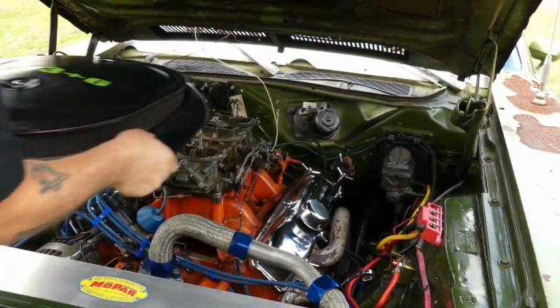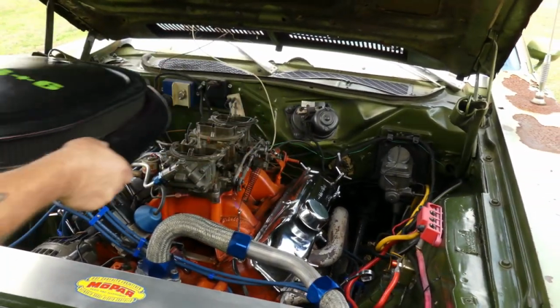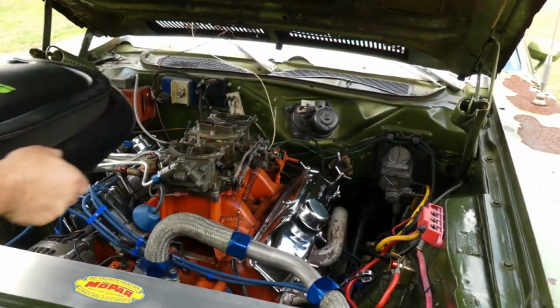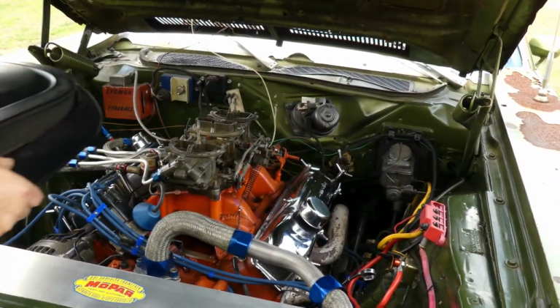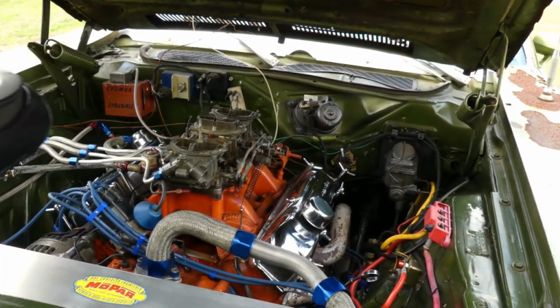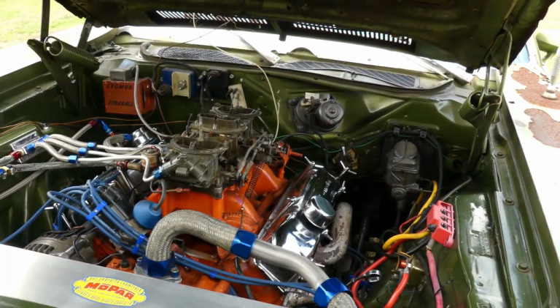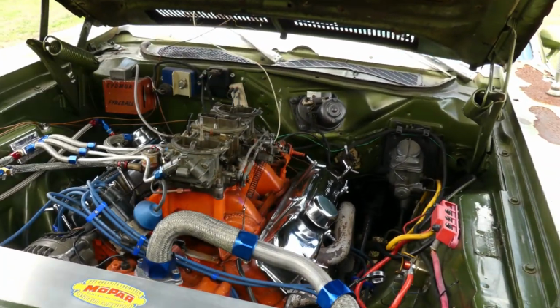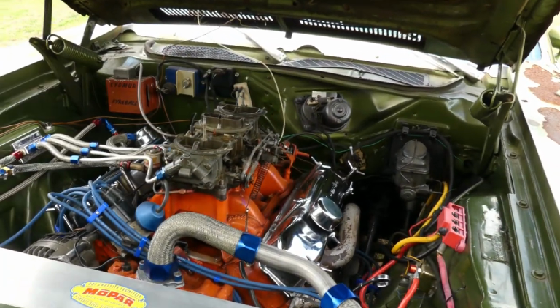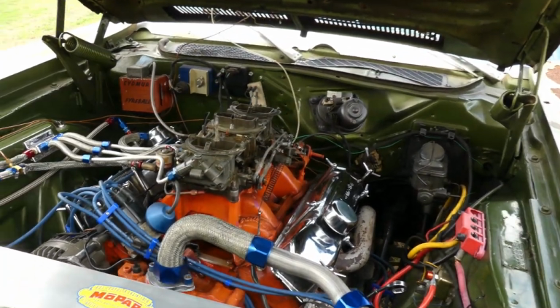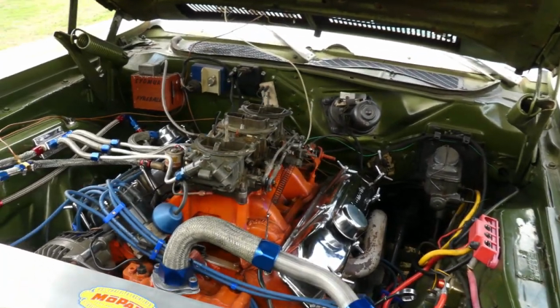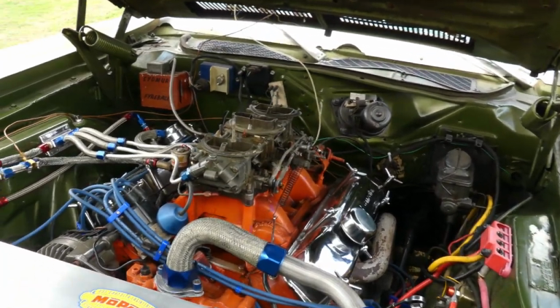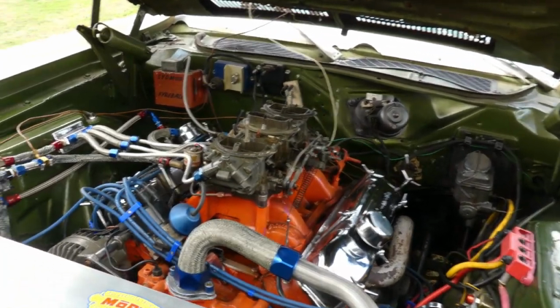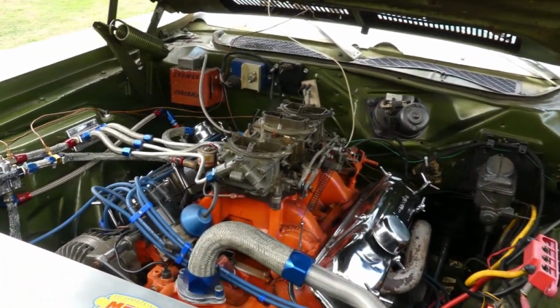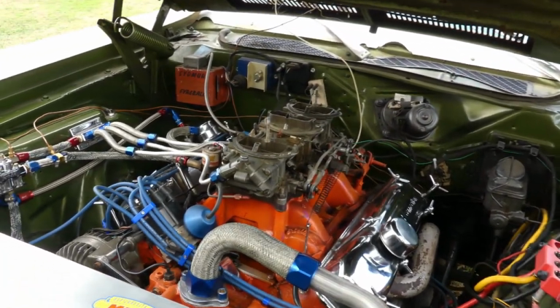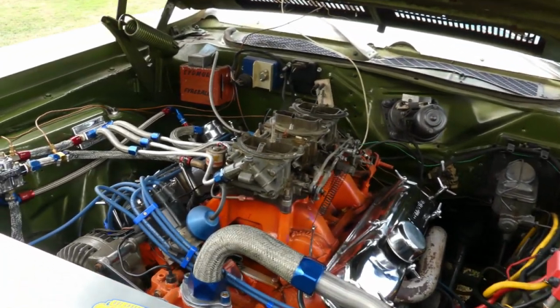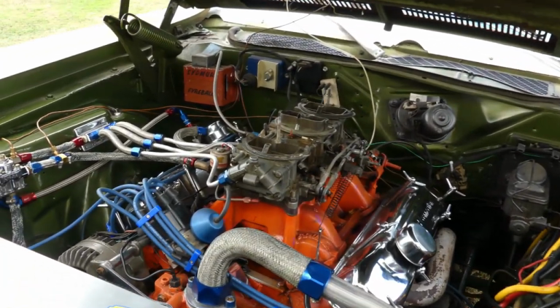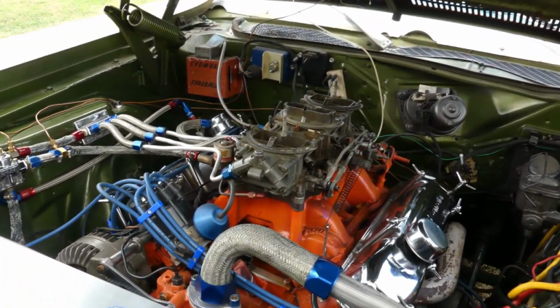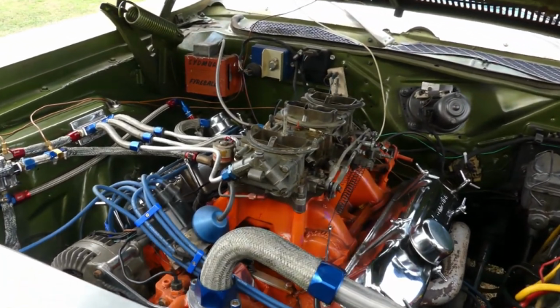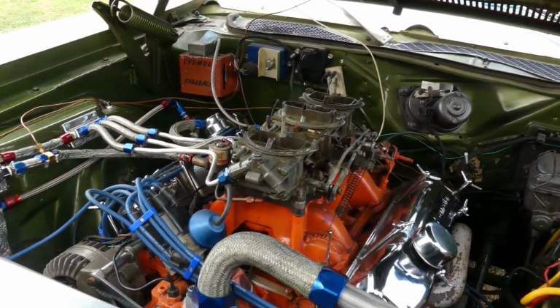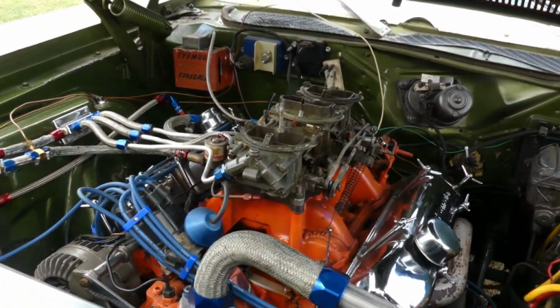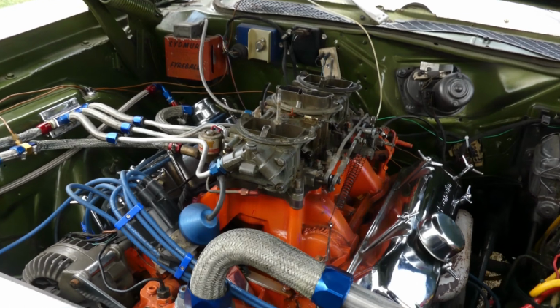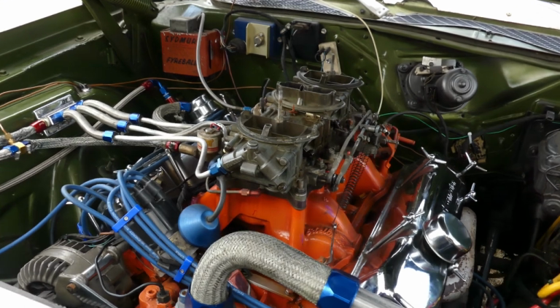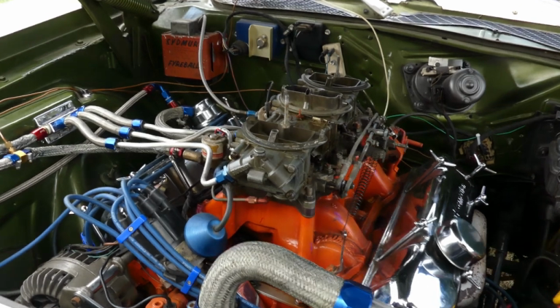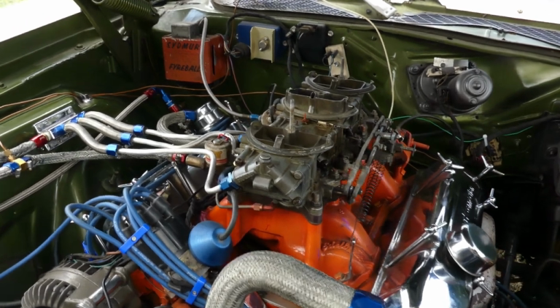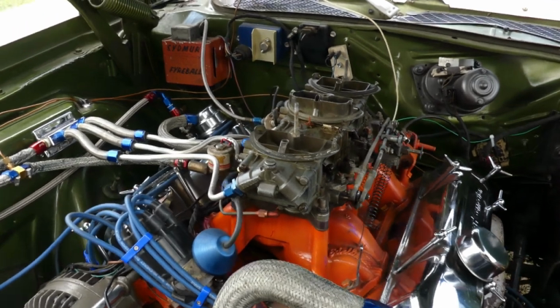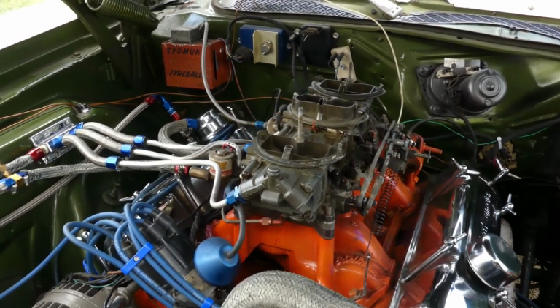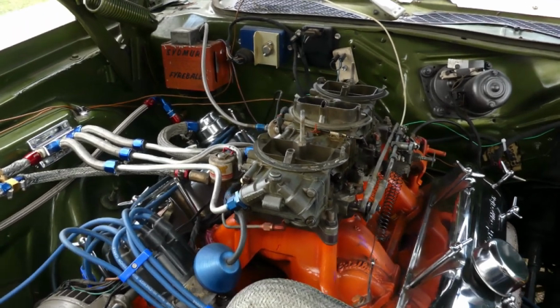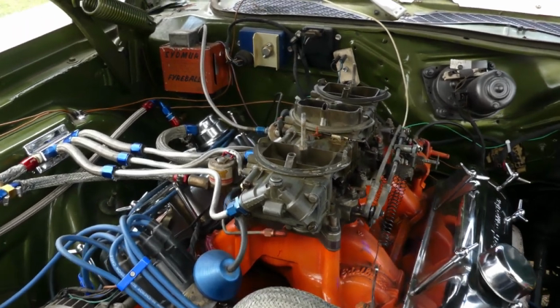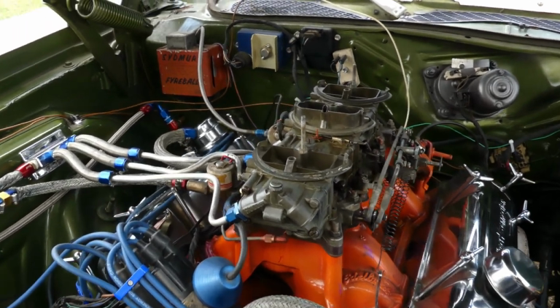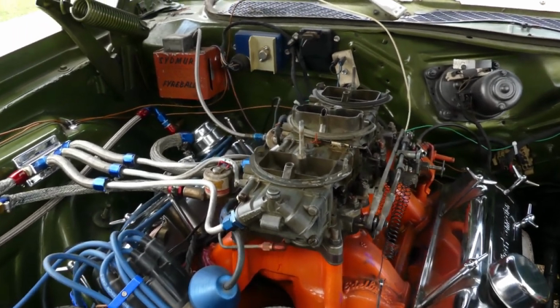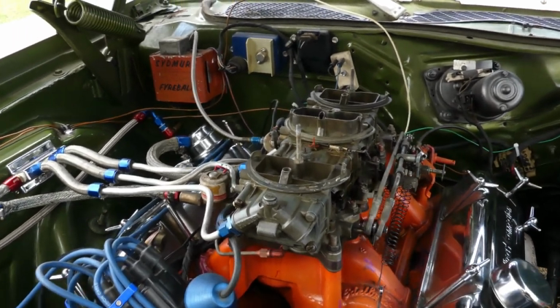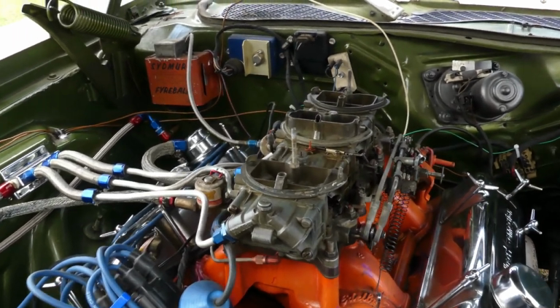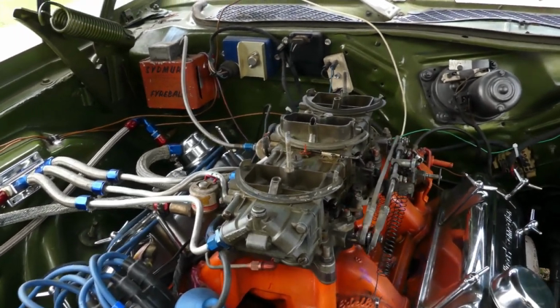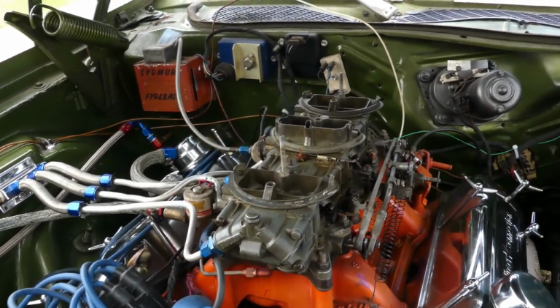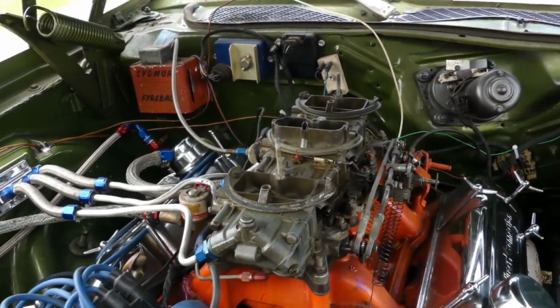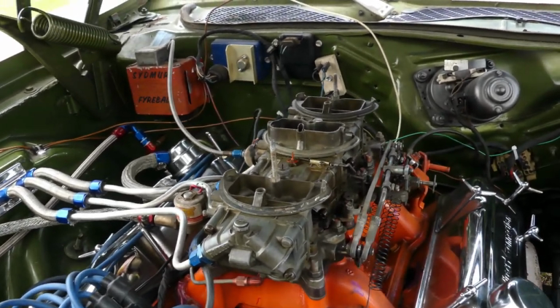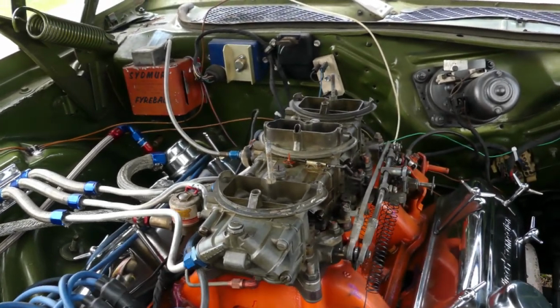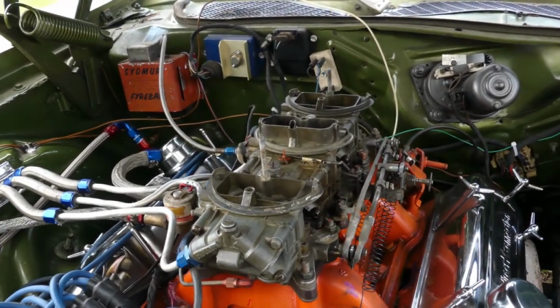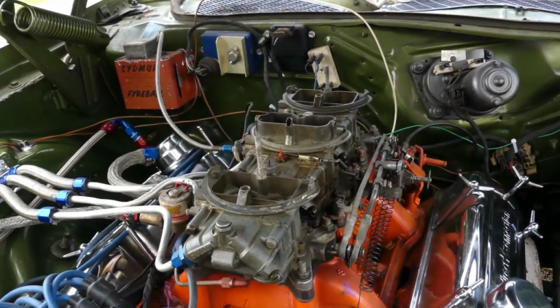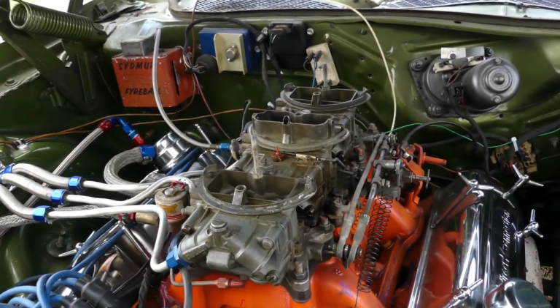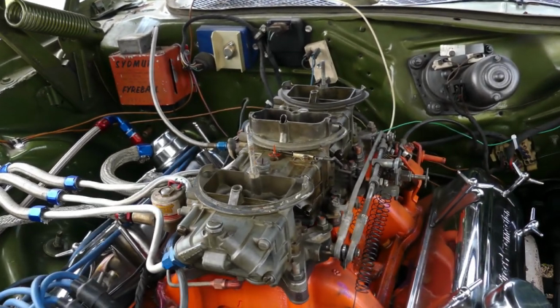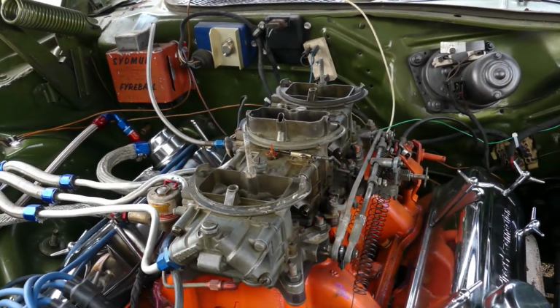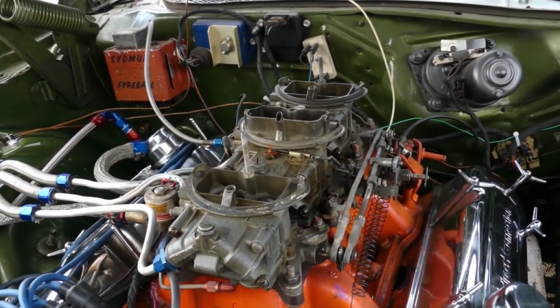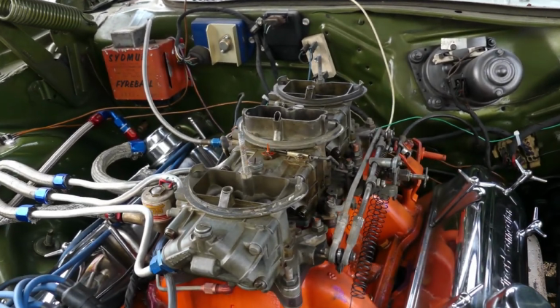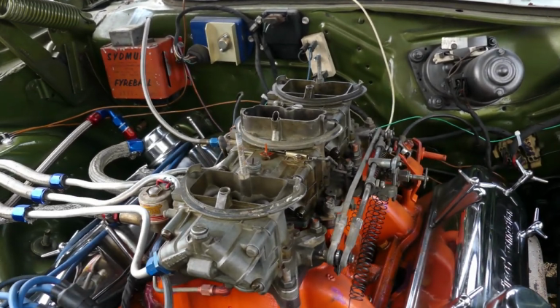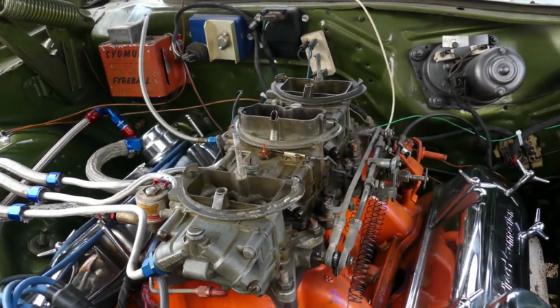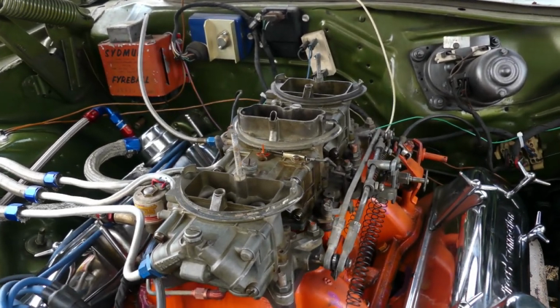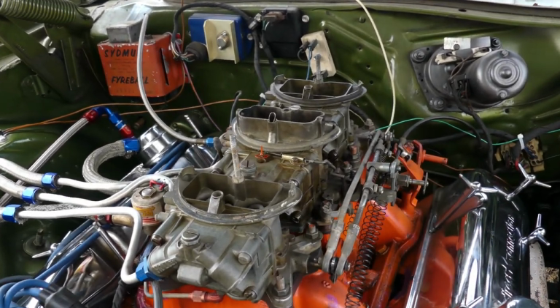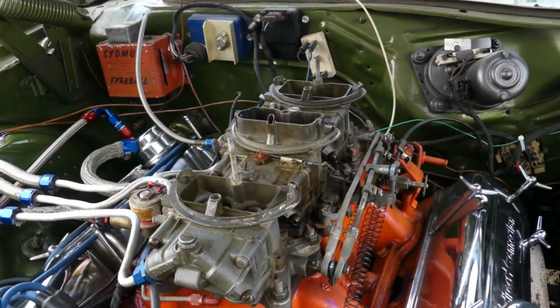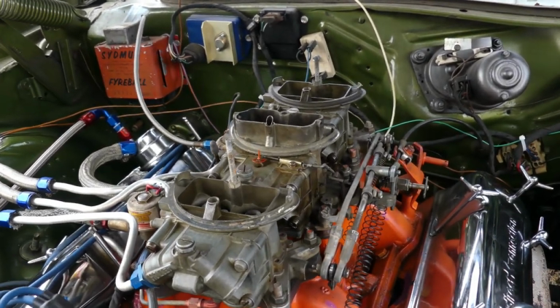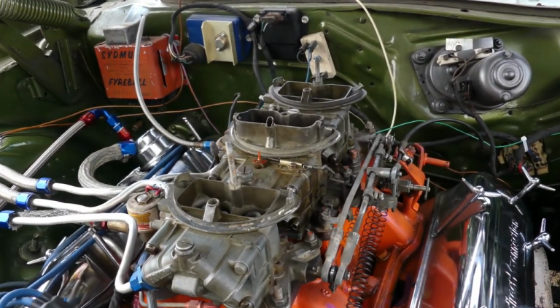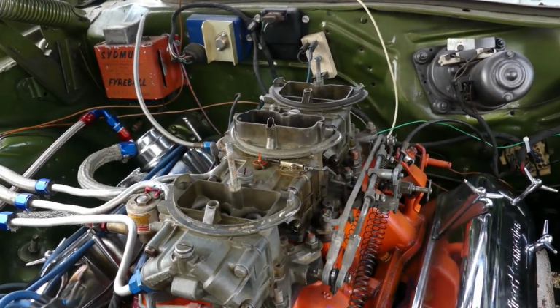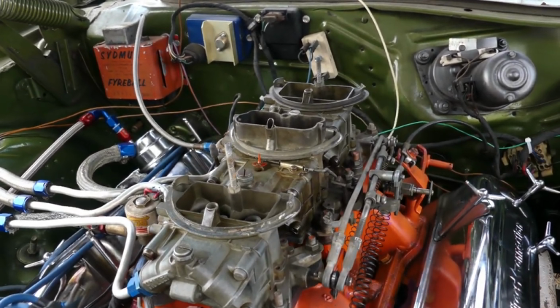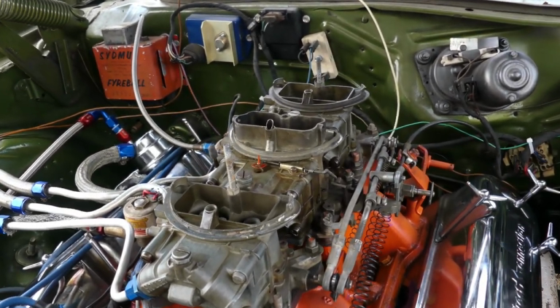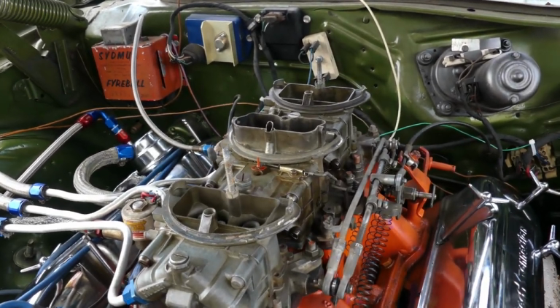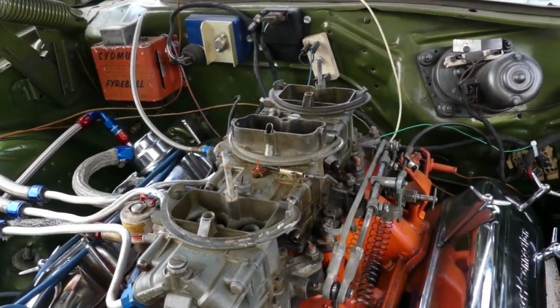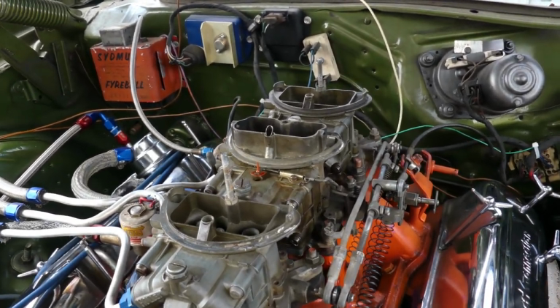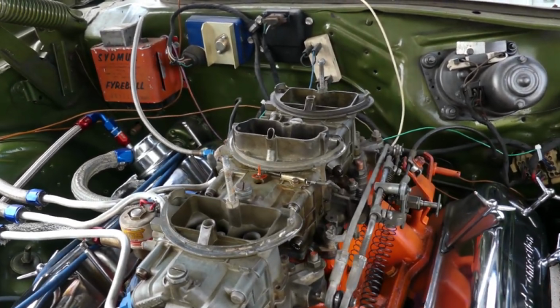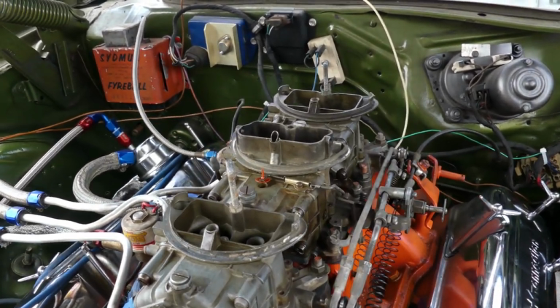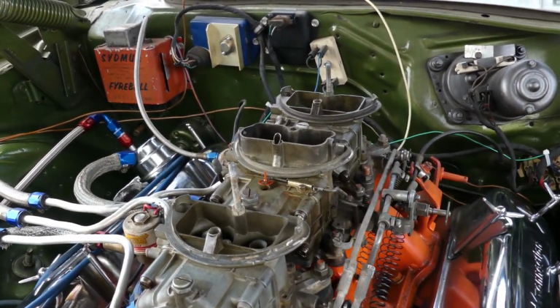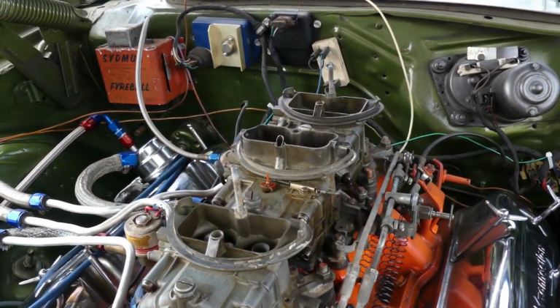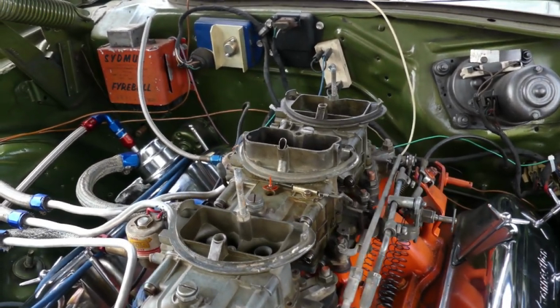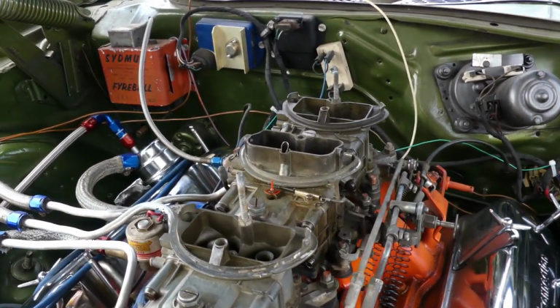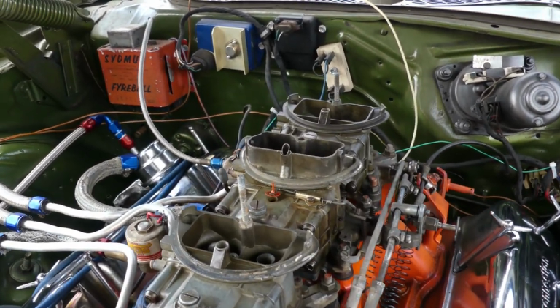I kind of like to leave the outside just looking the way it is and just put all the money into the engine.